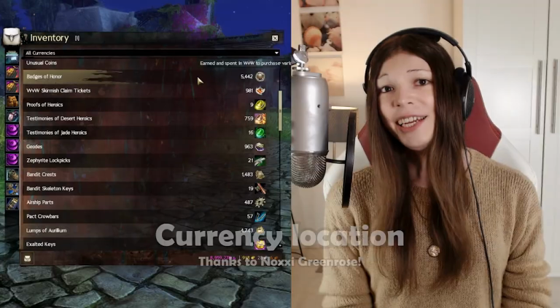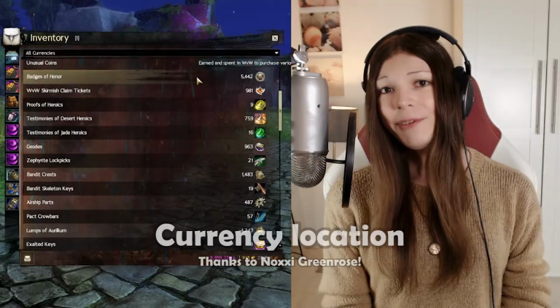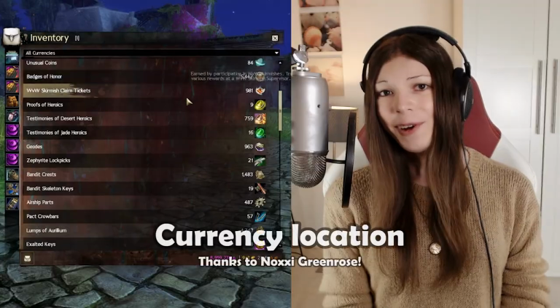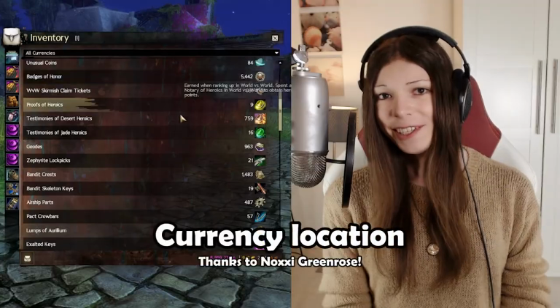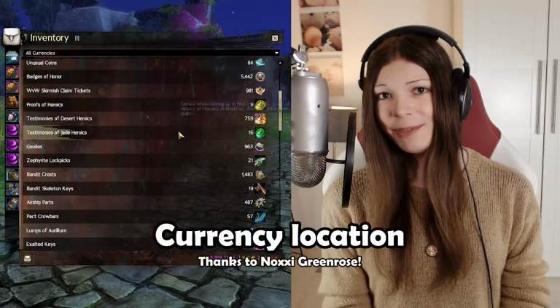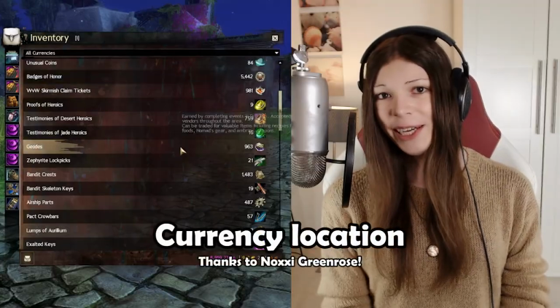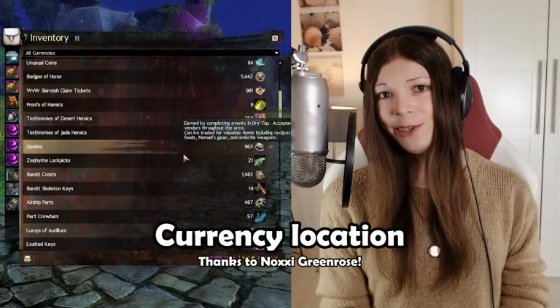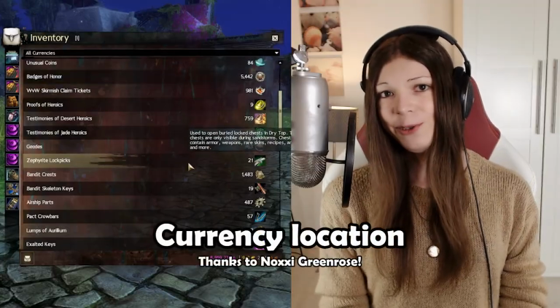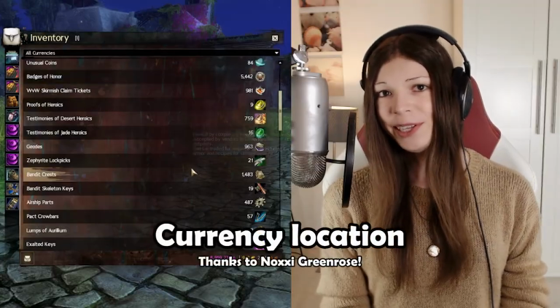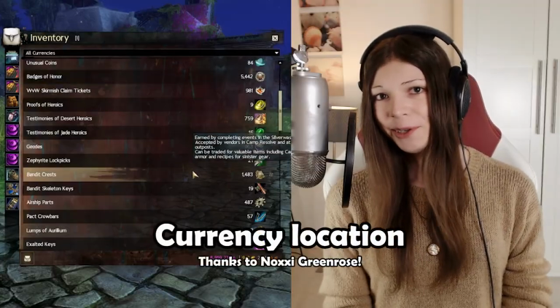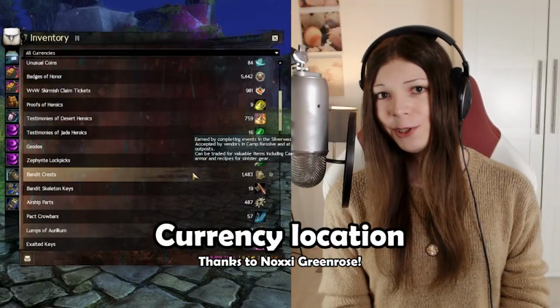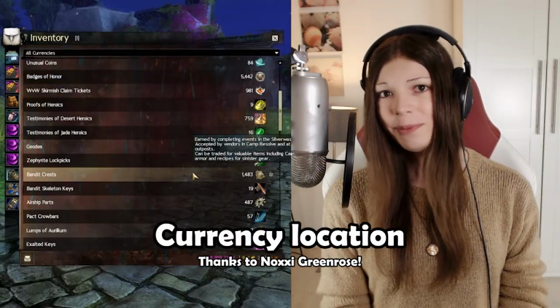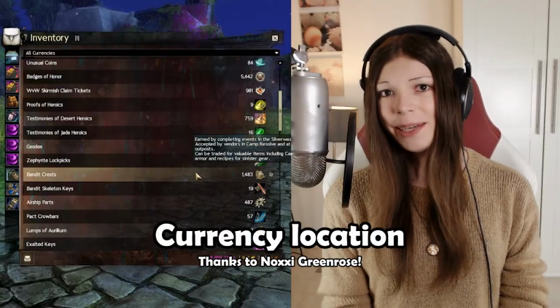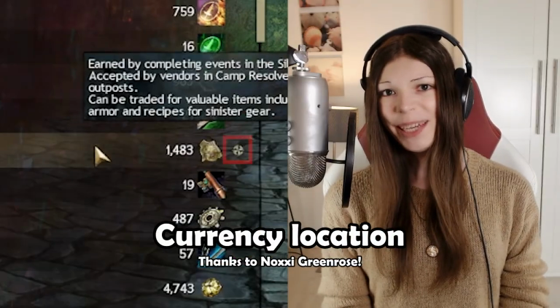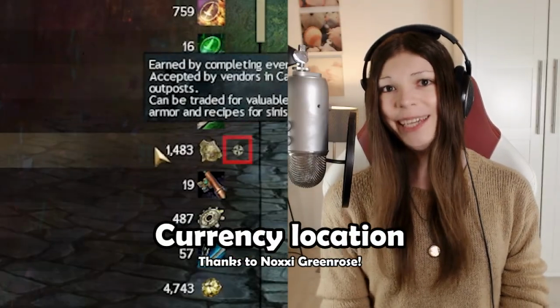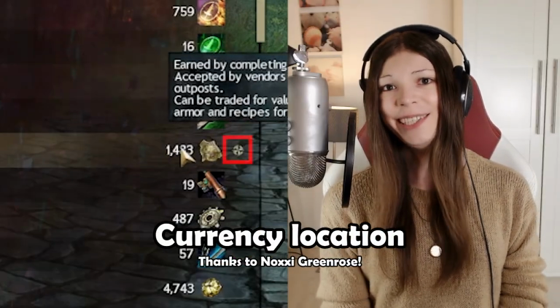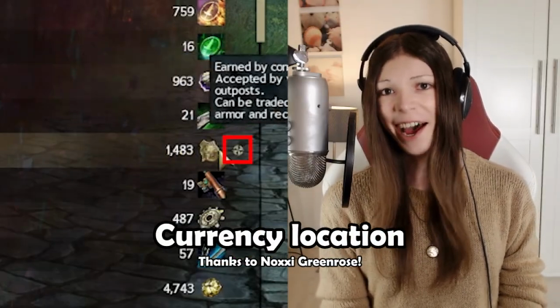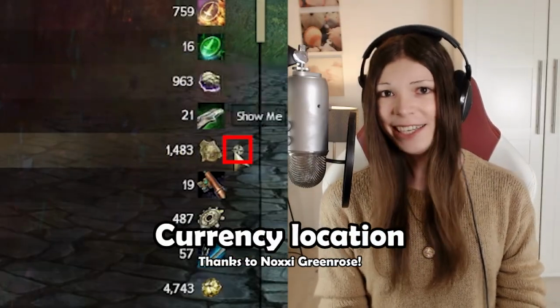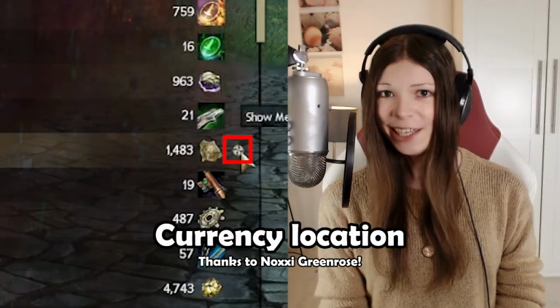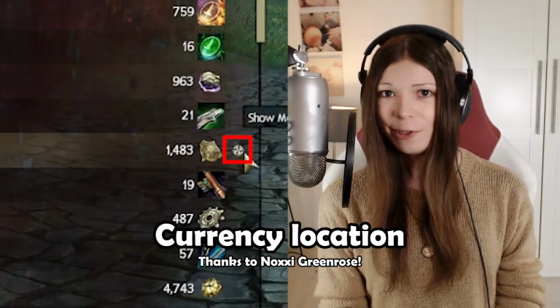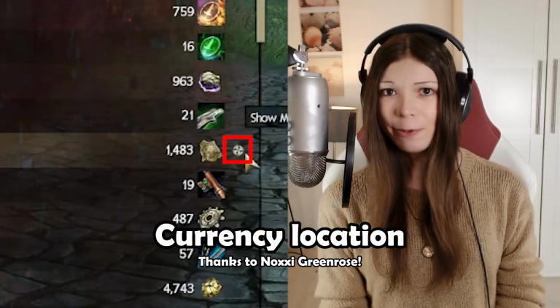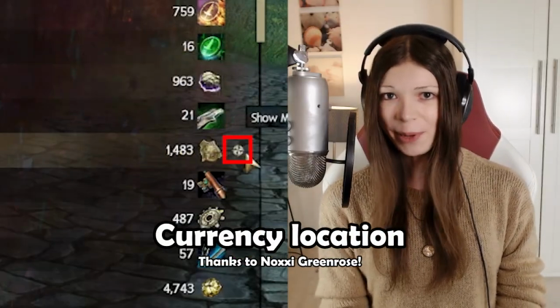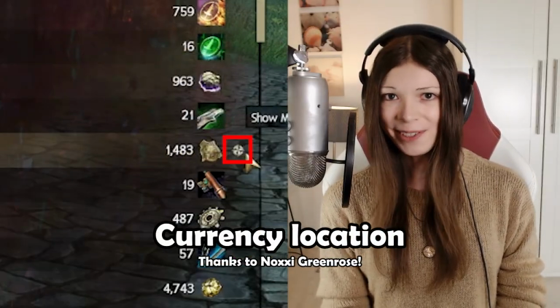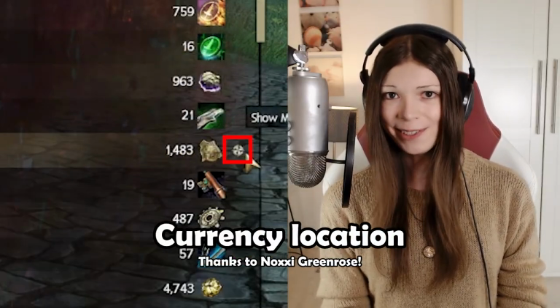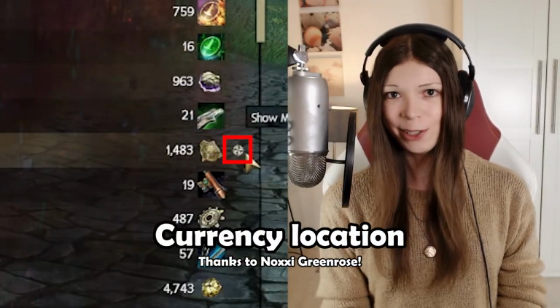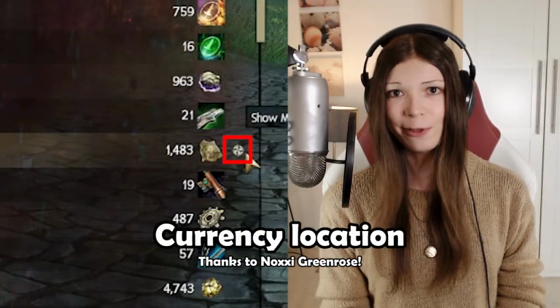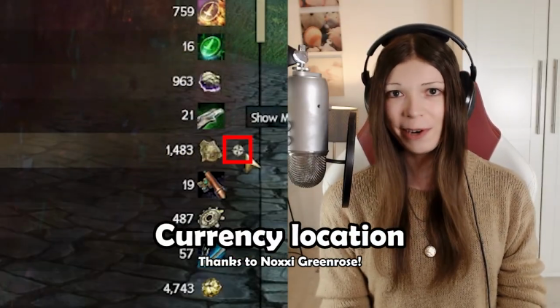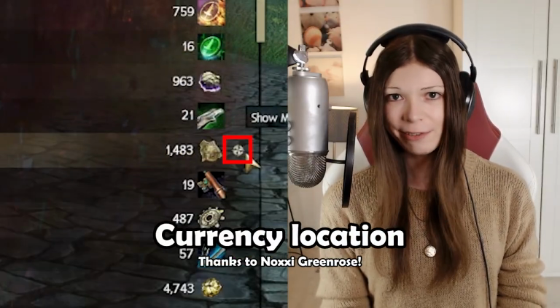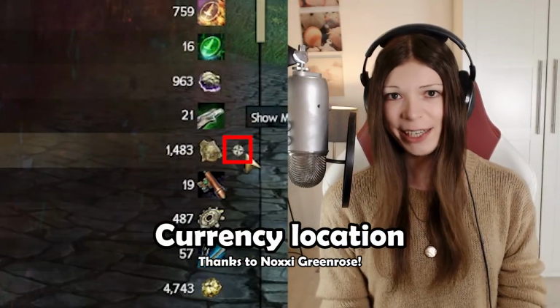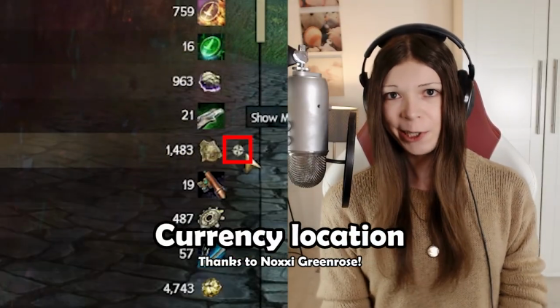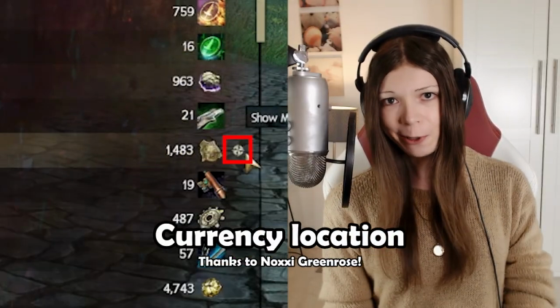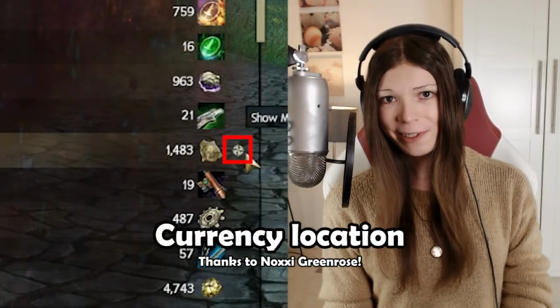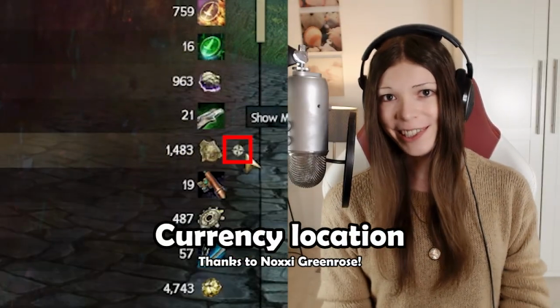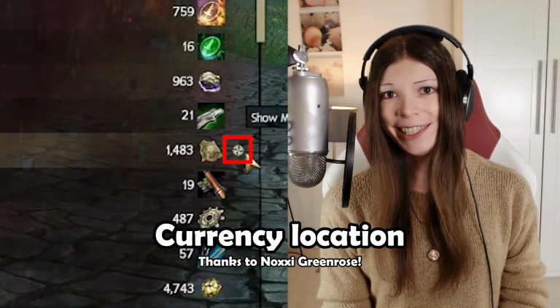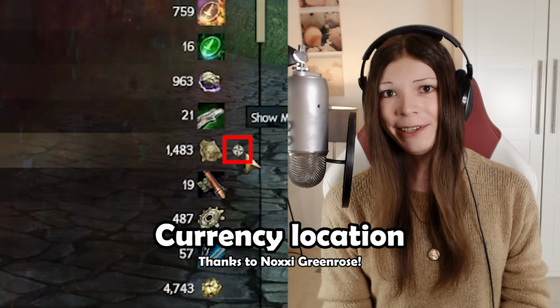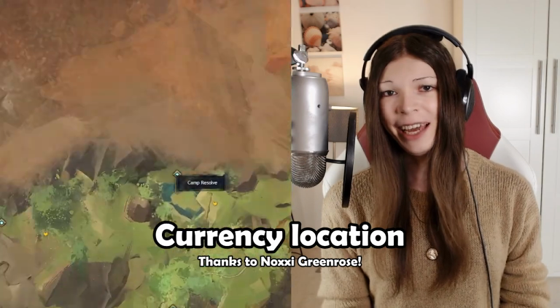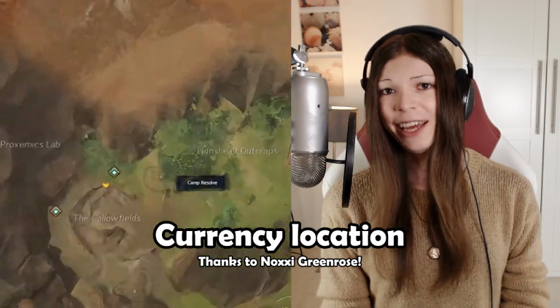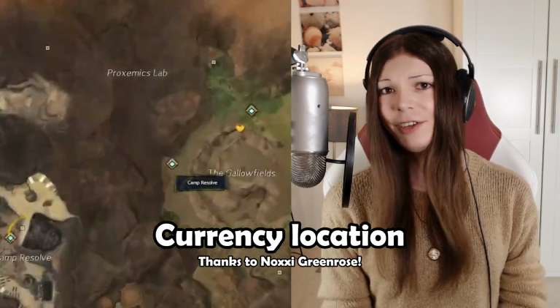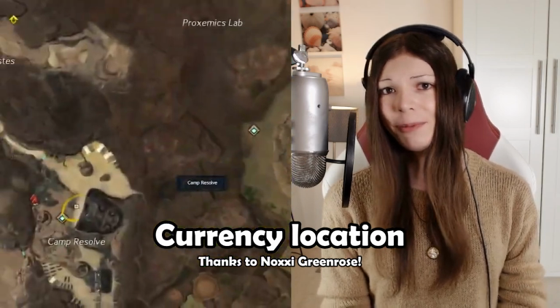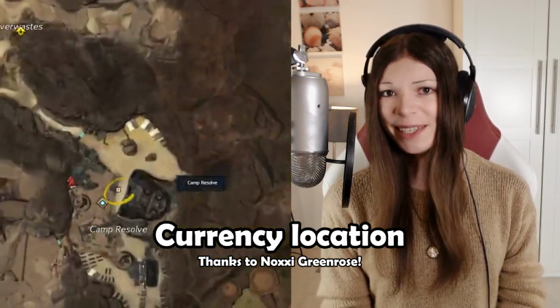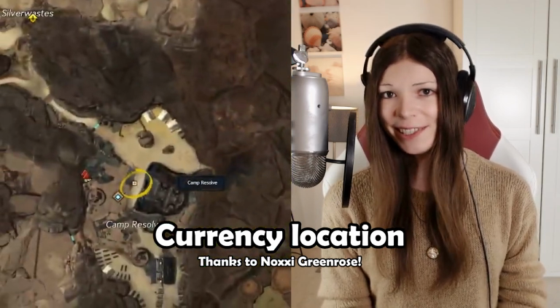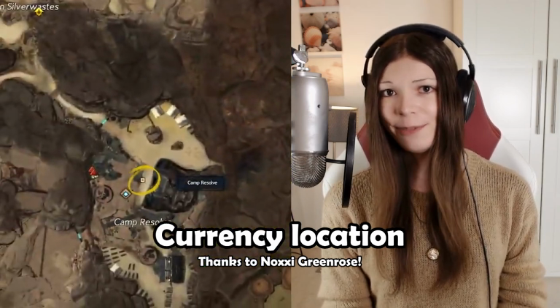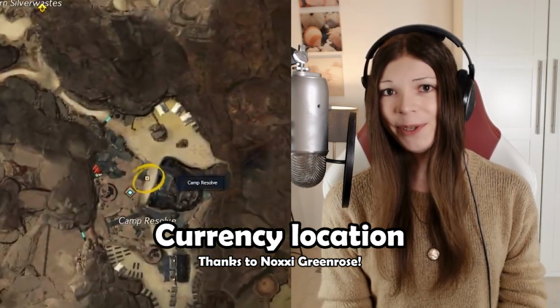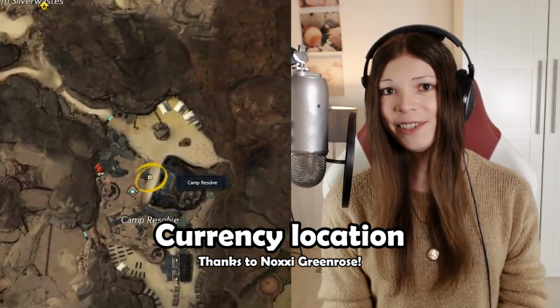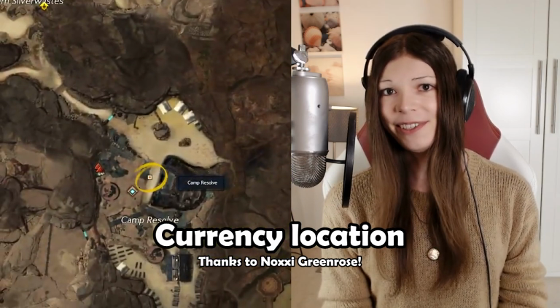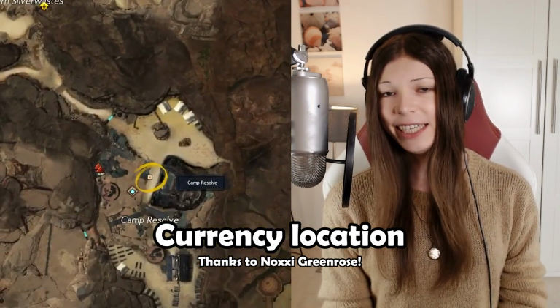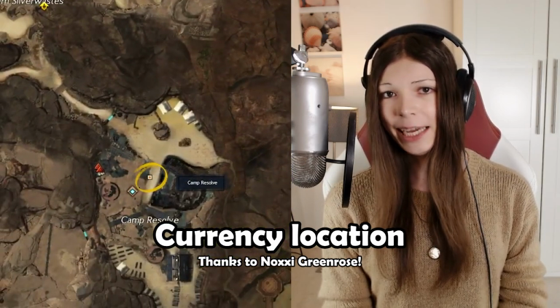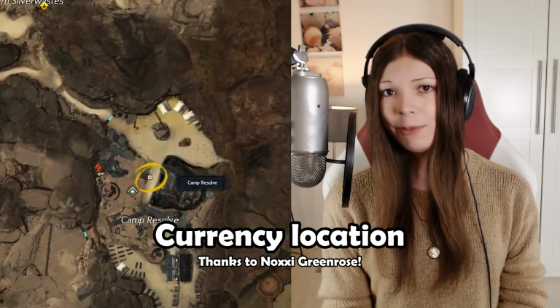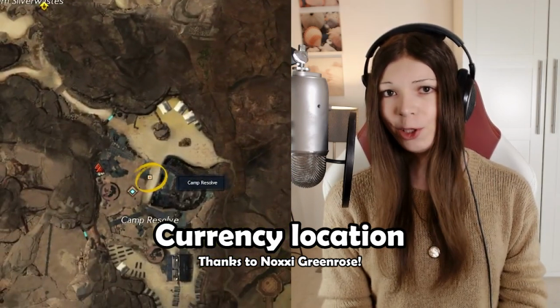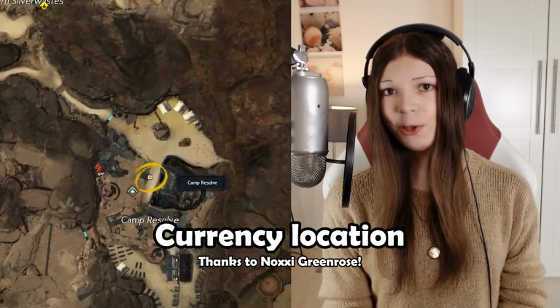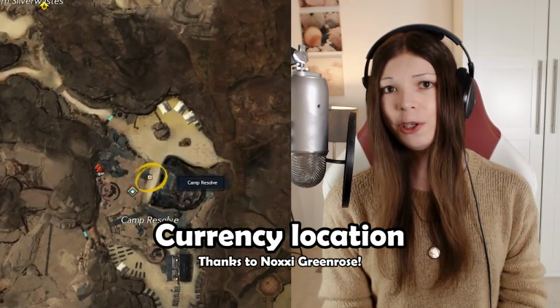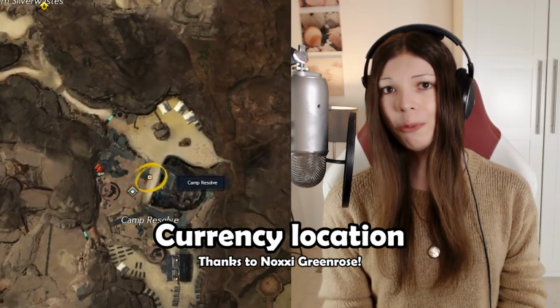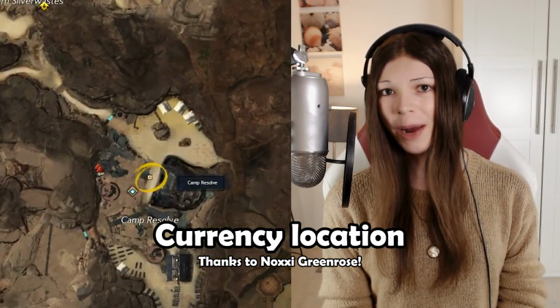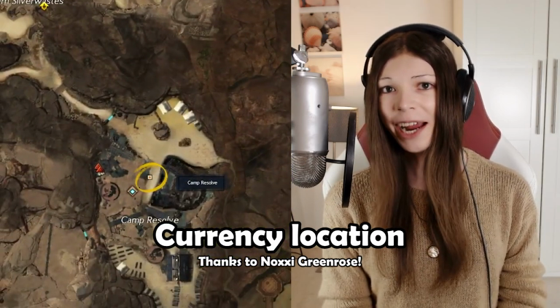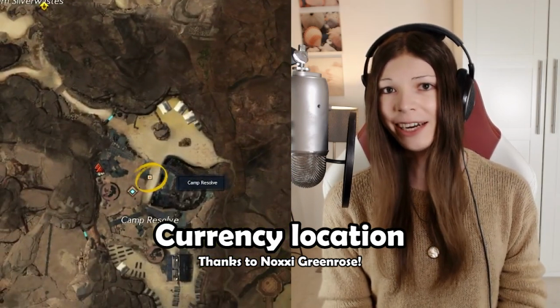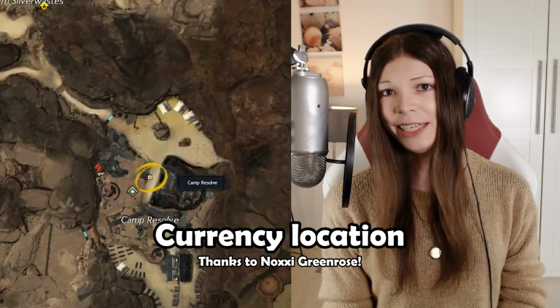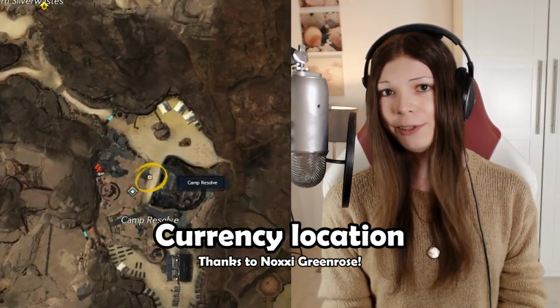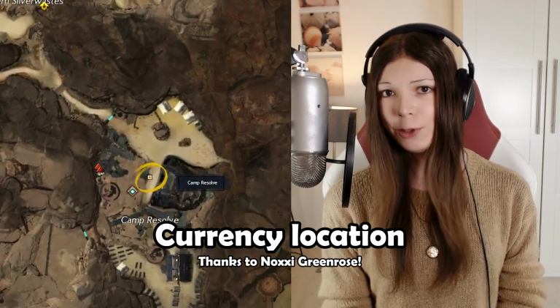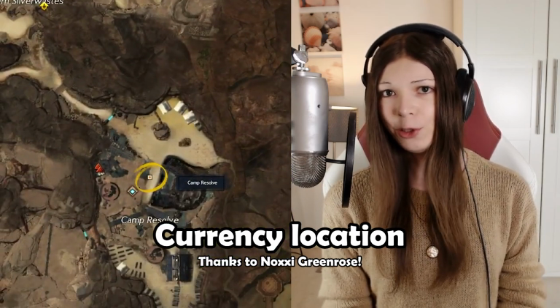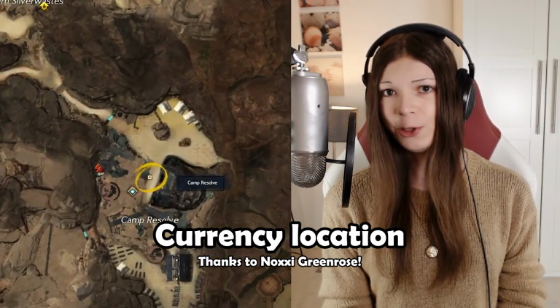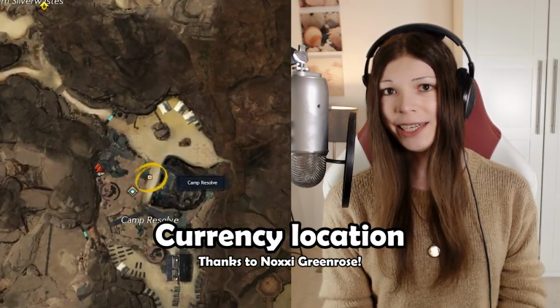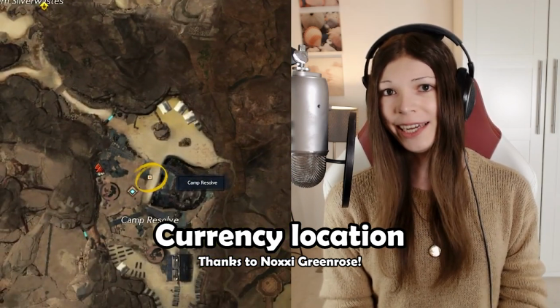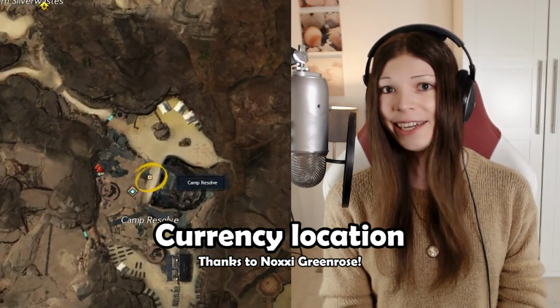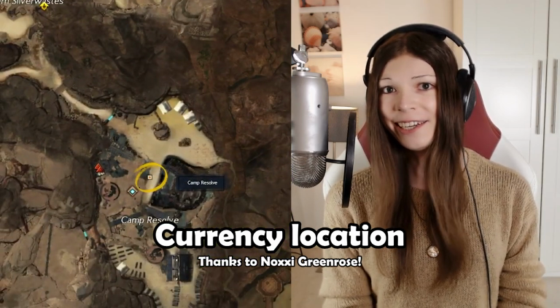In the wallet menu, there is sometimes a tiny little button to the right of a currency. If you press this button, the game will show you where in the world you can get it.